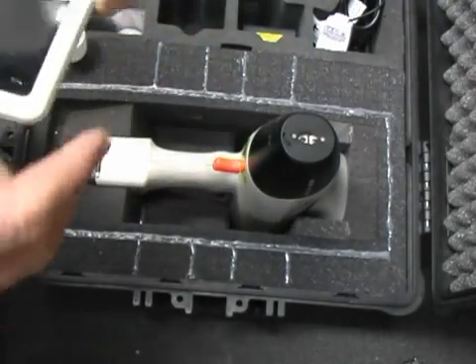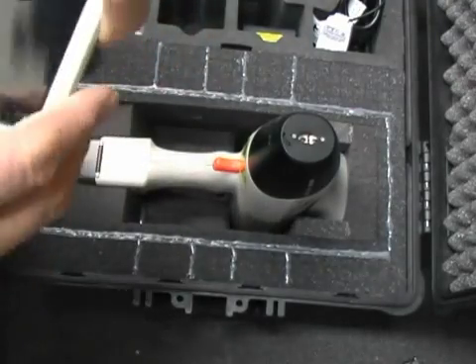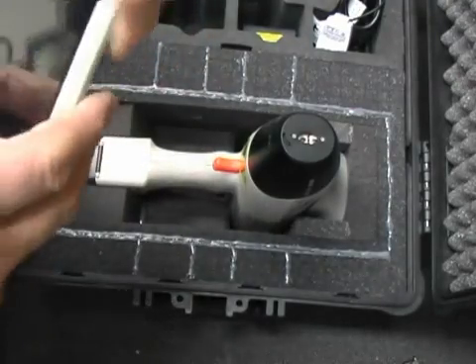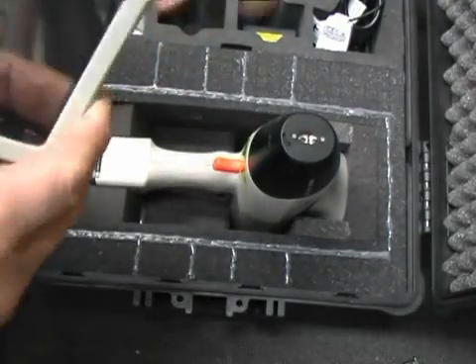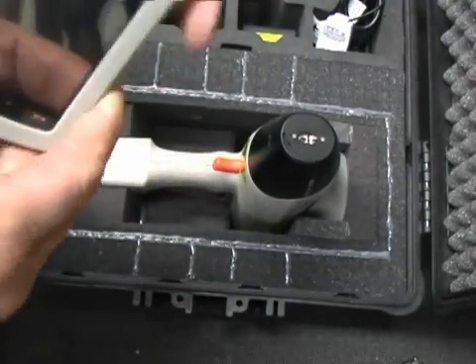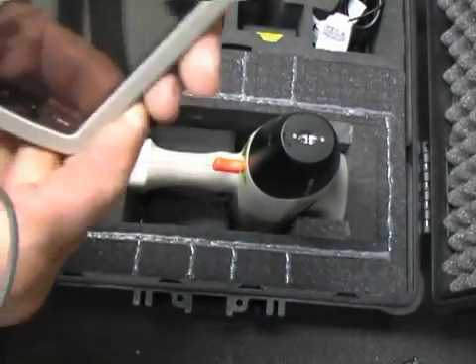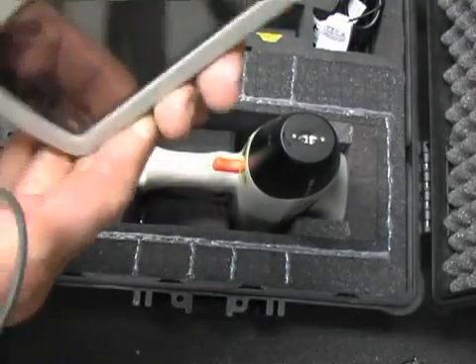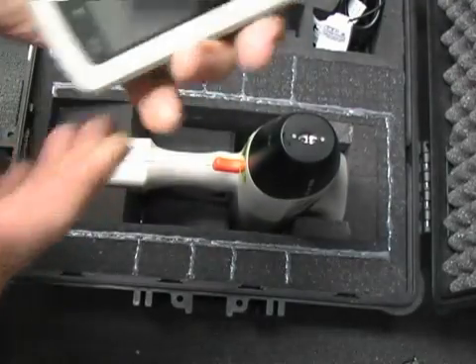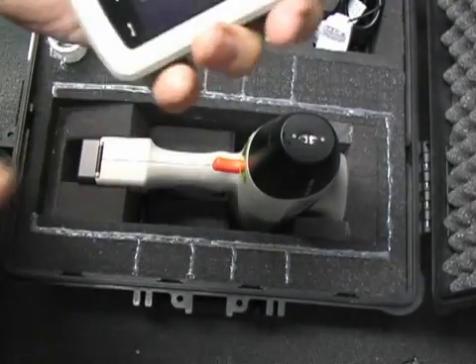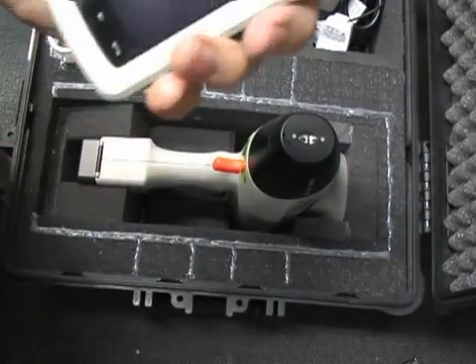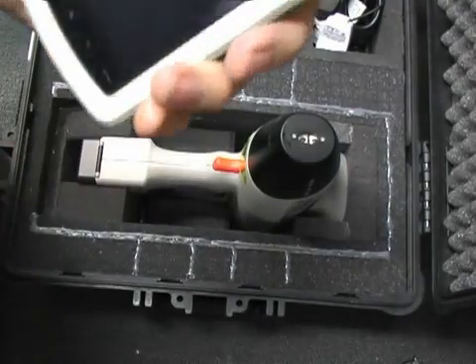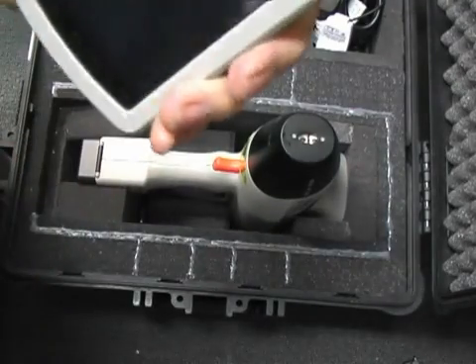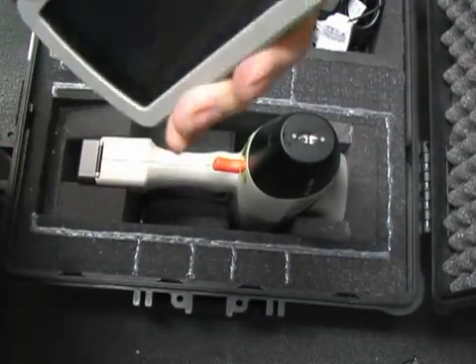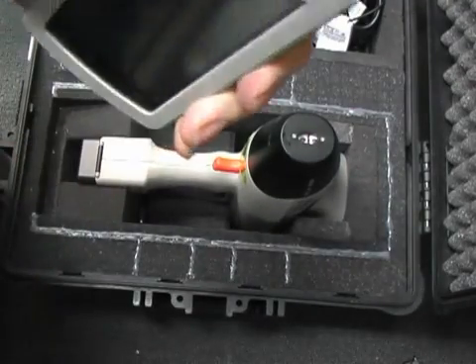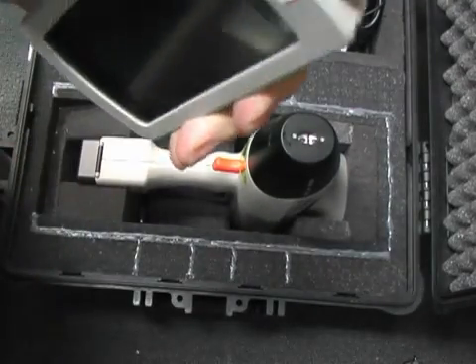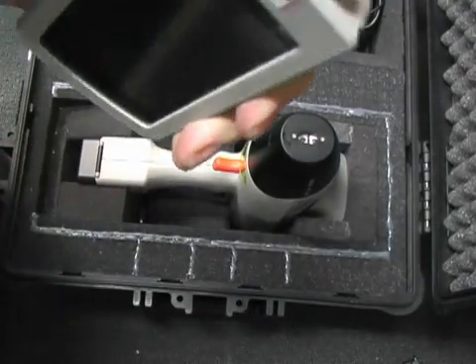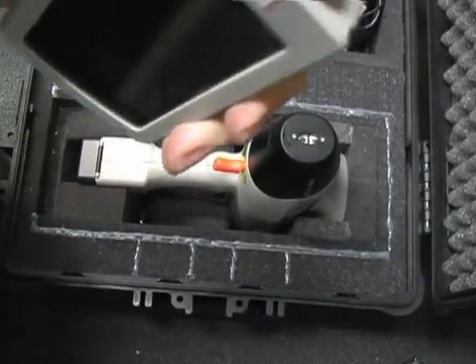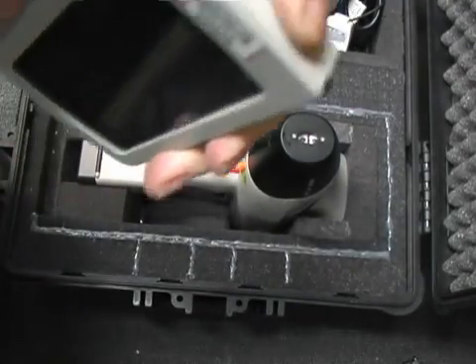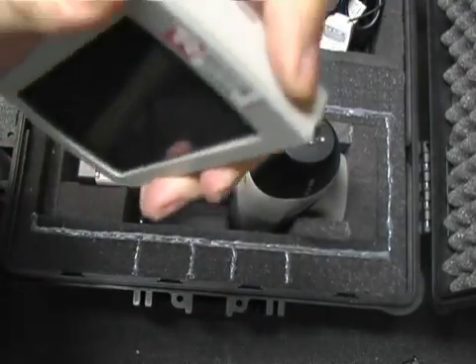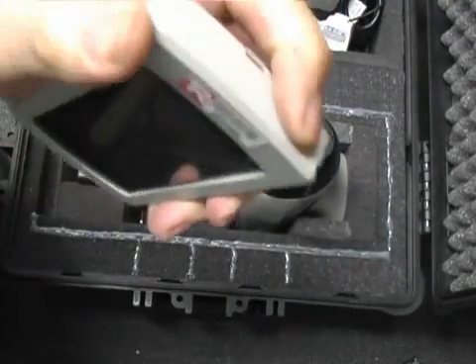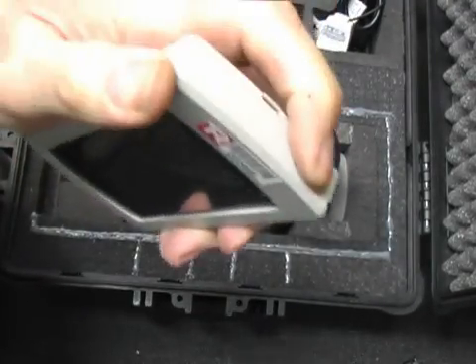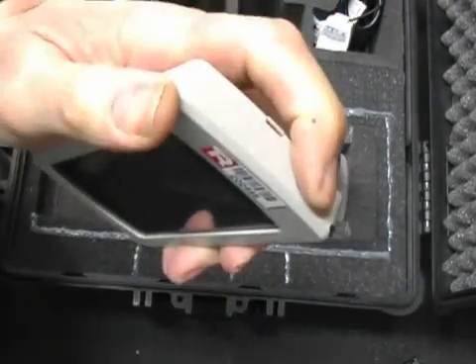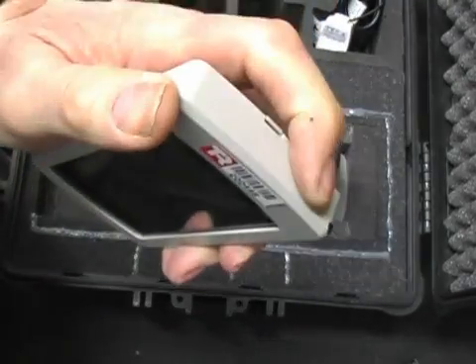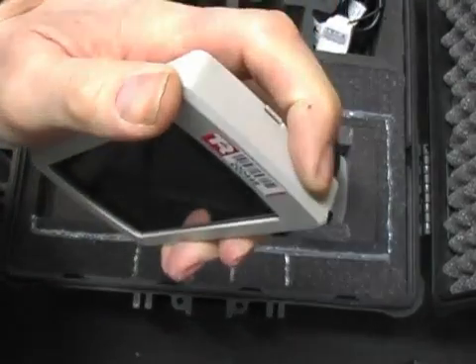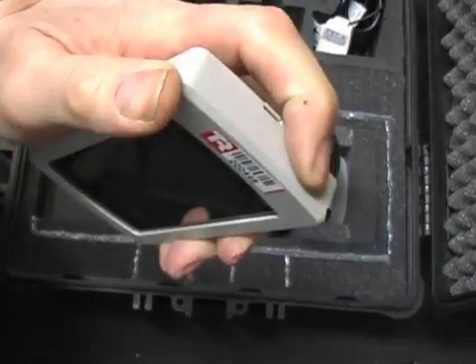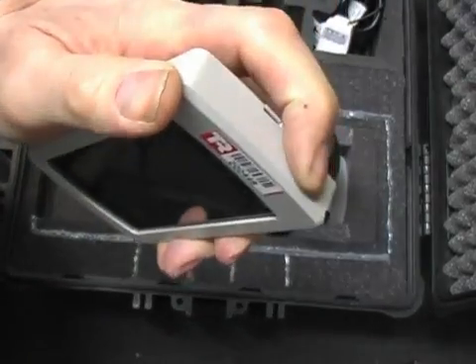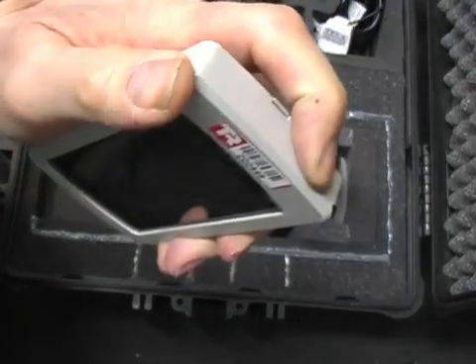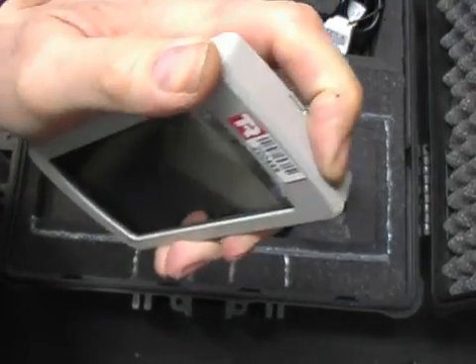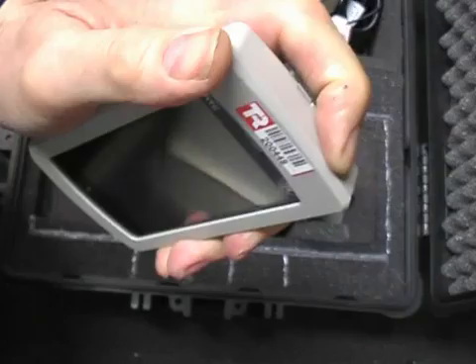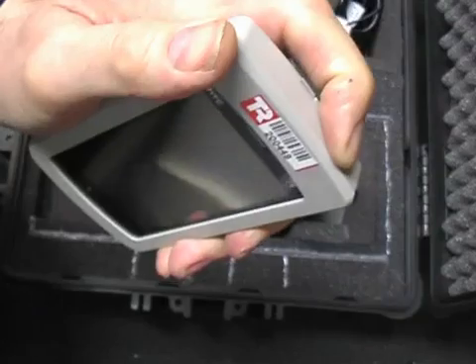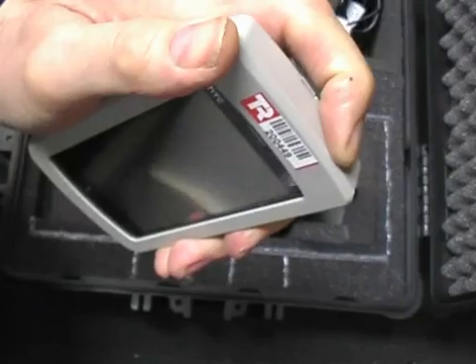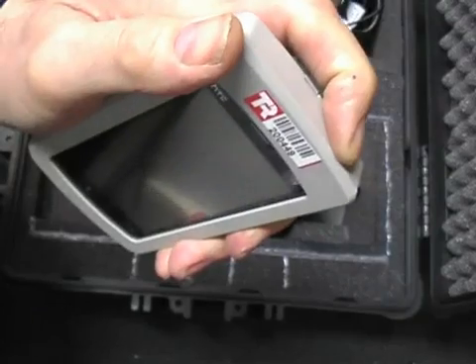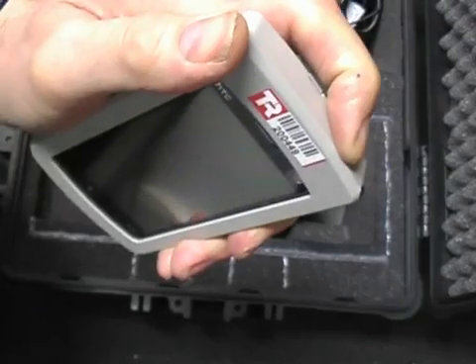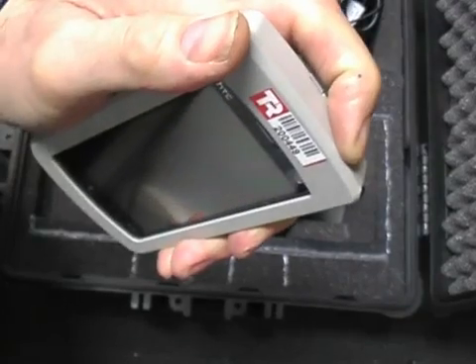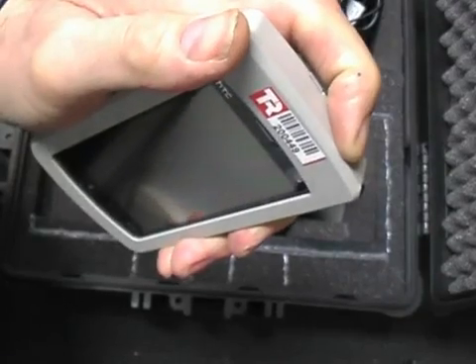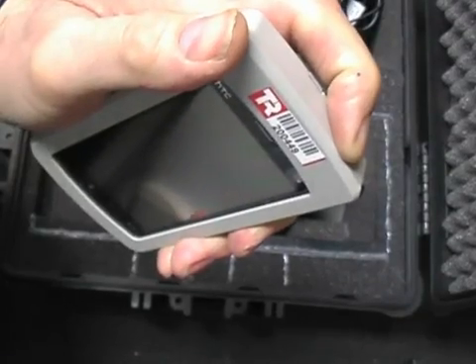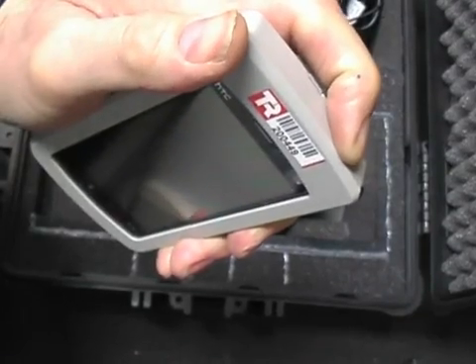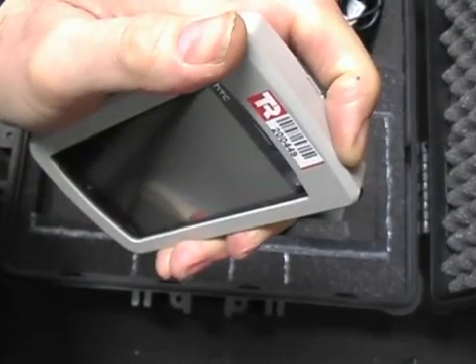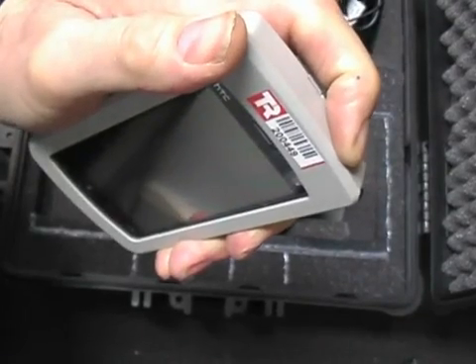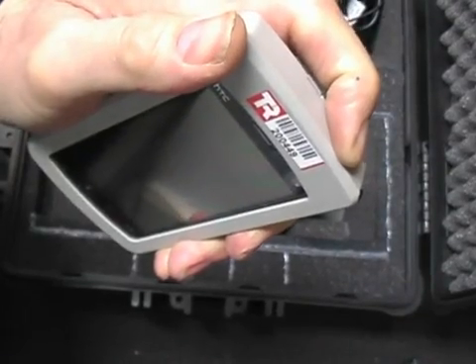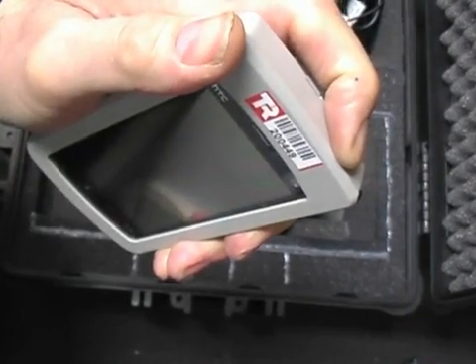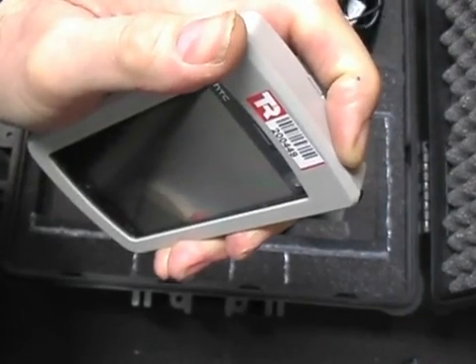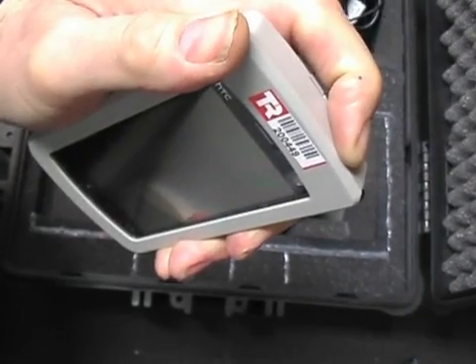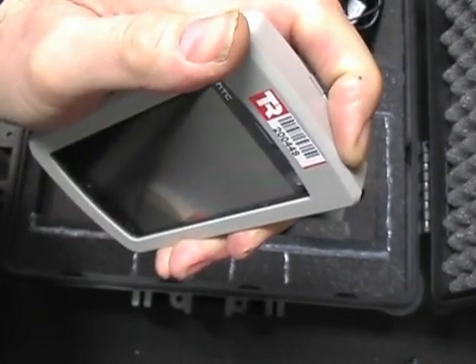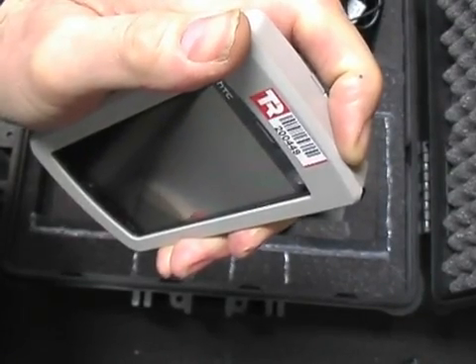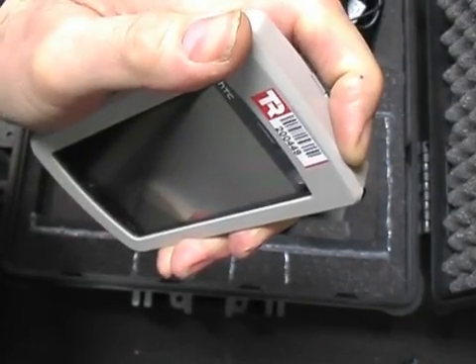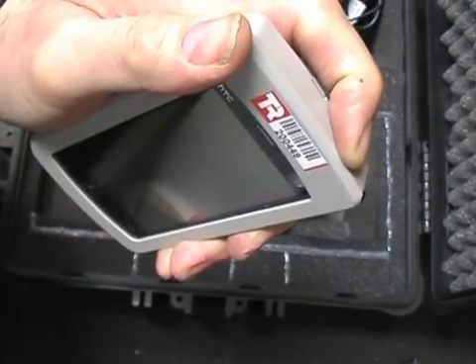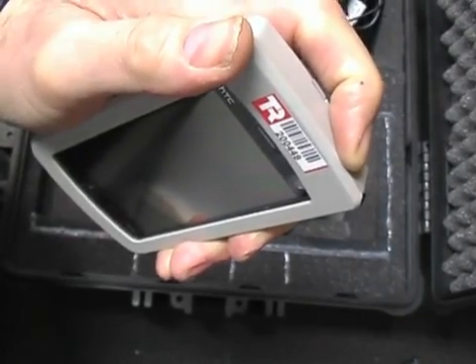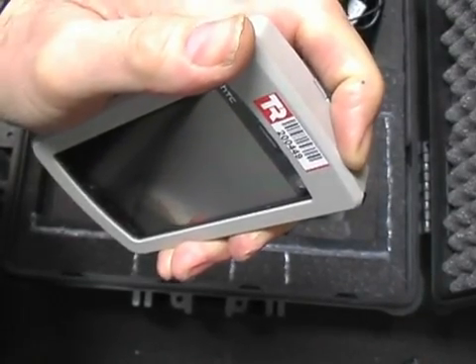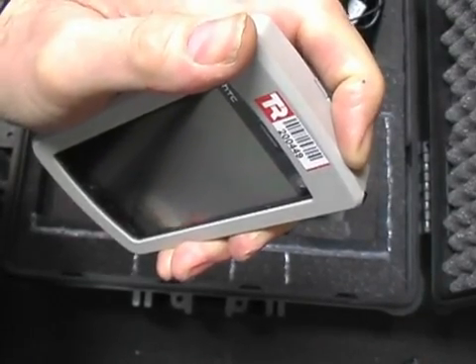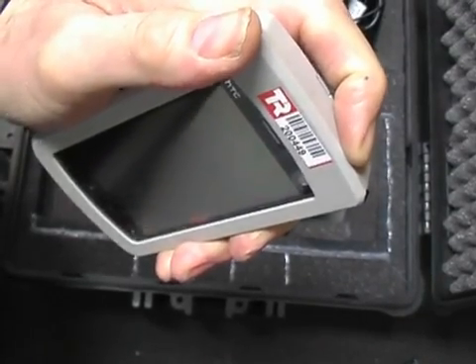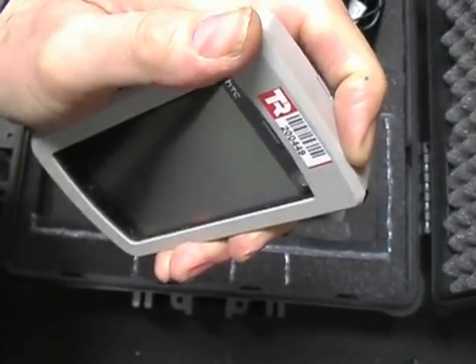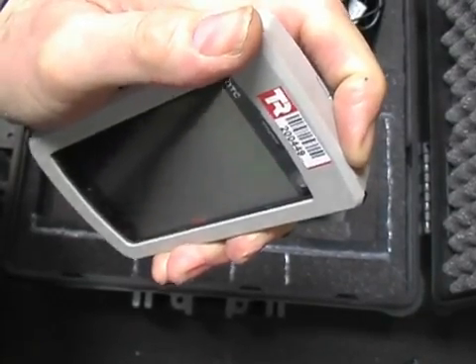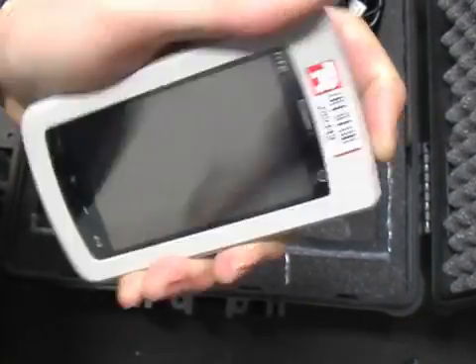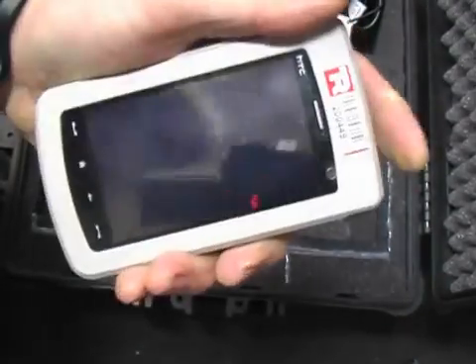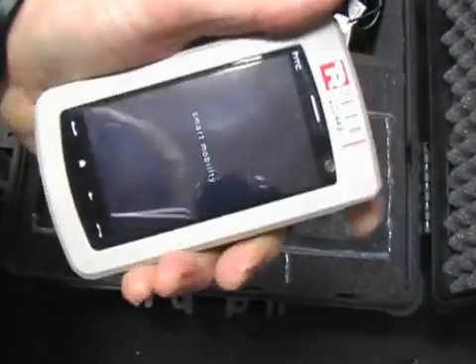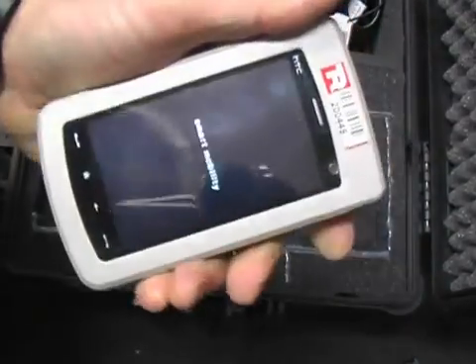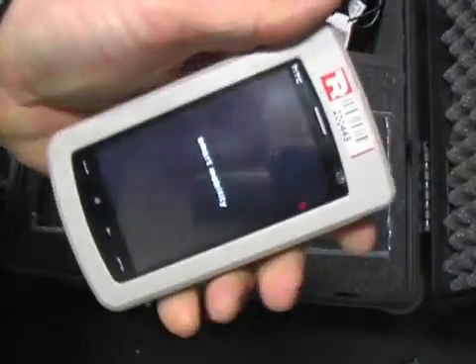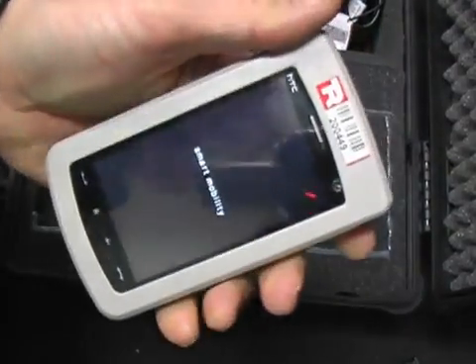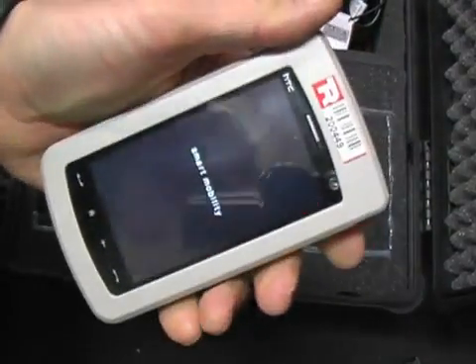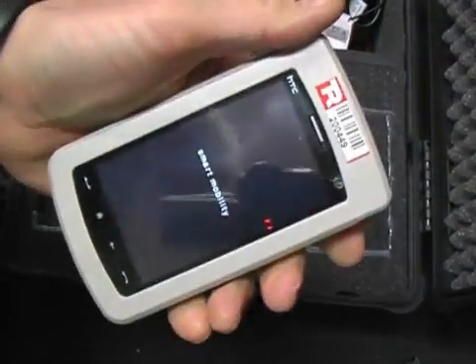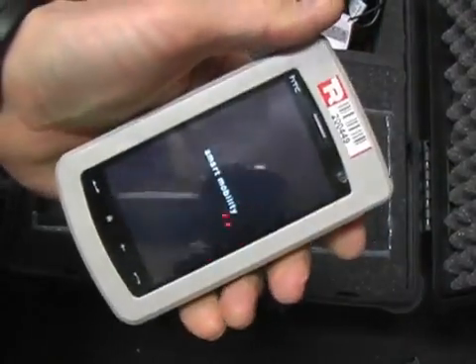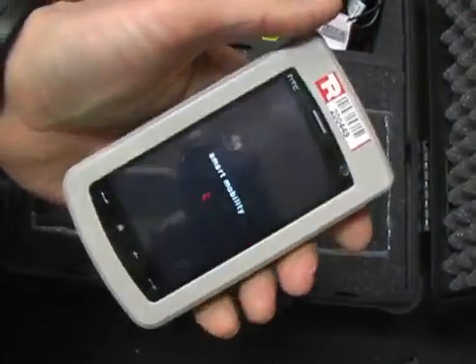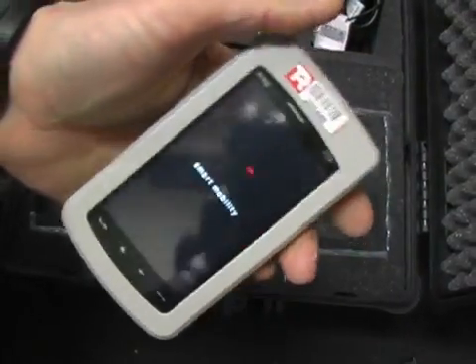We now have the controller. I hold the ON button on the controller in, and you'll feel it shake slightly.